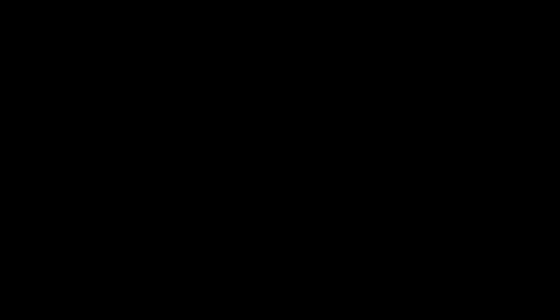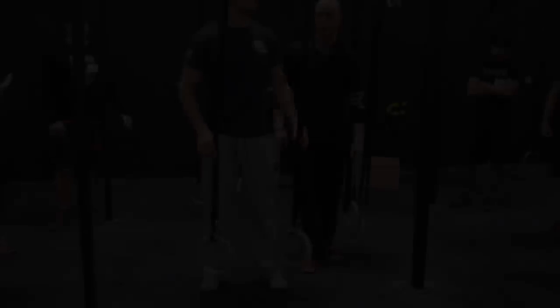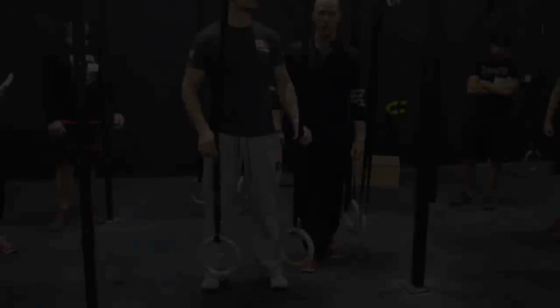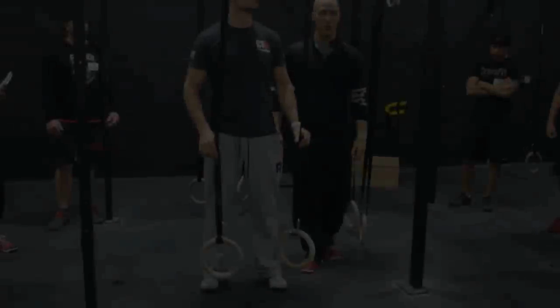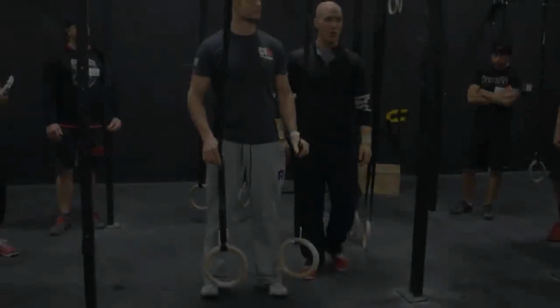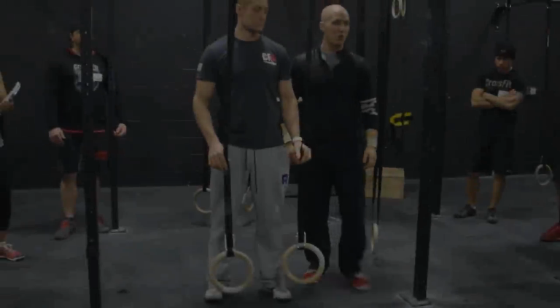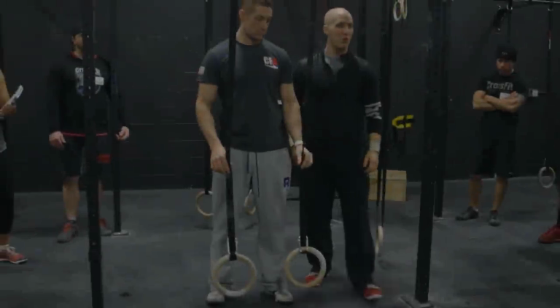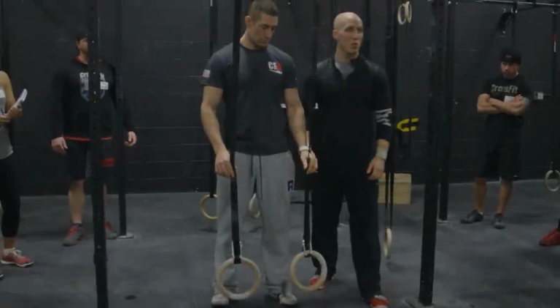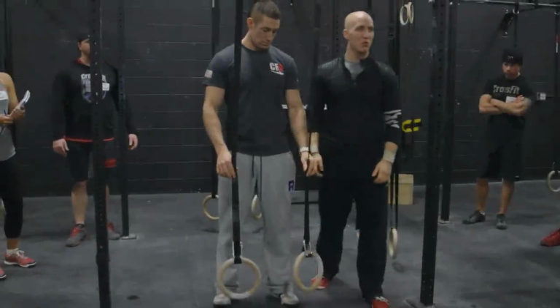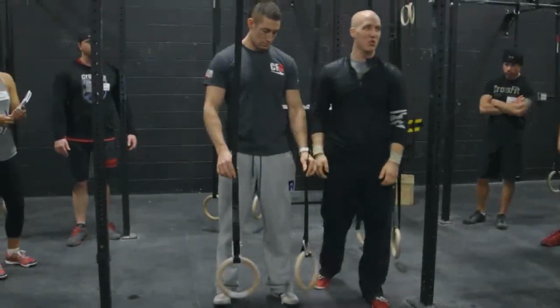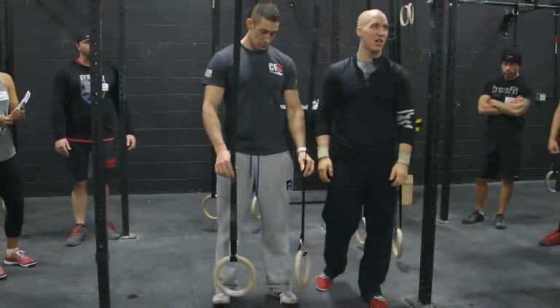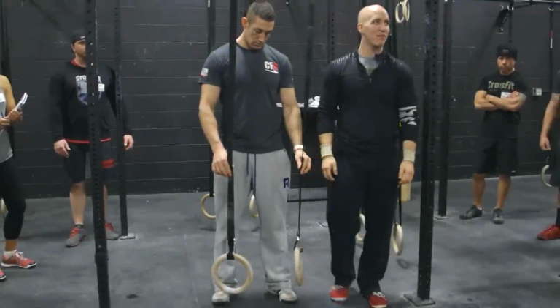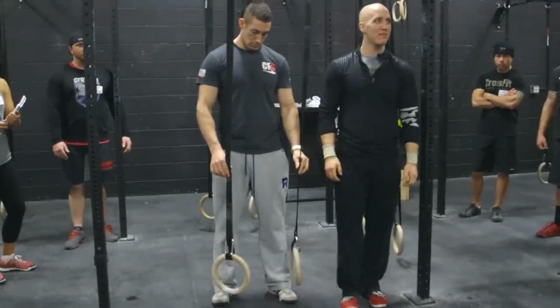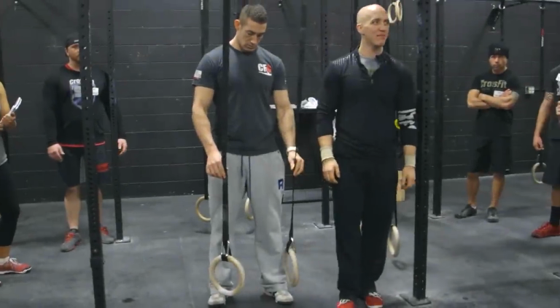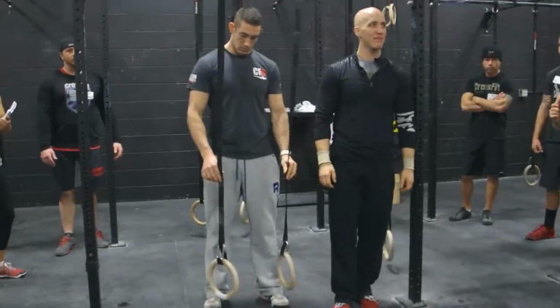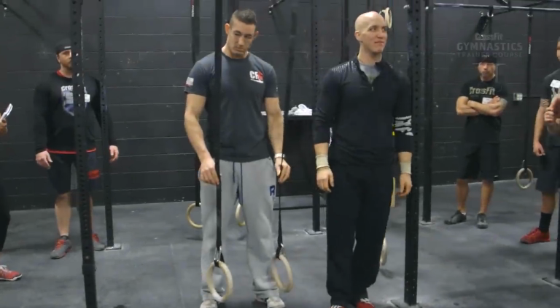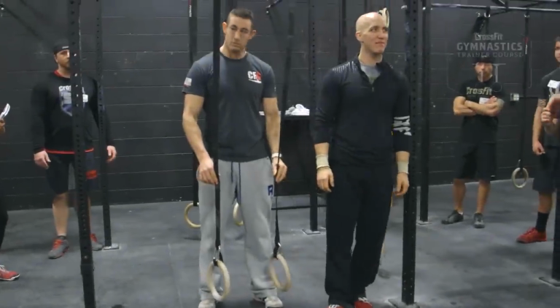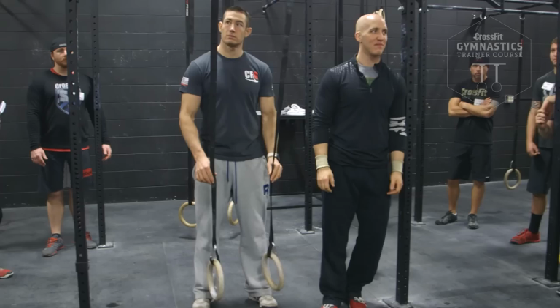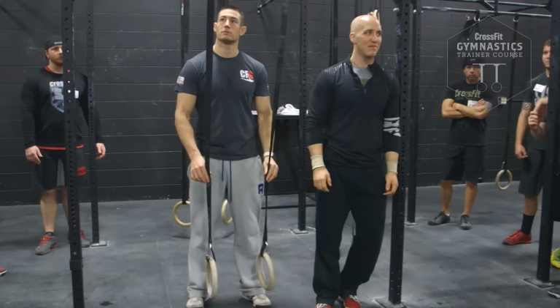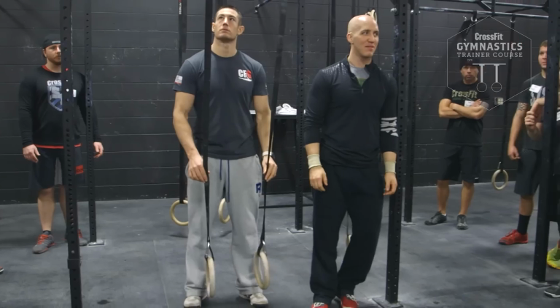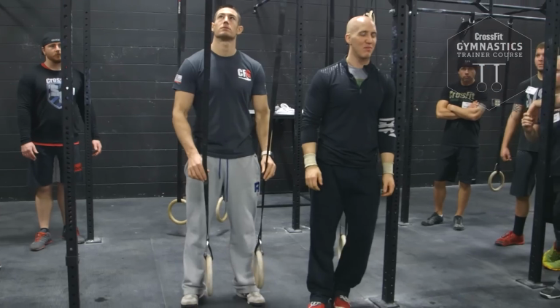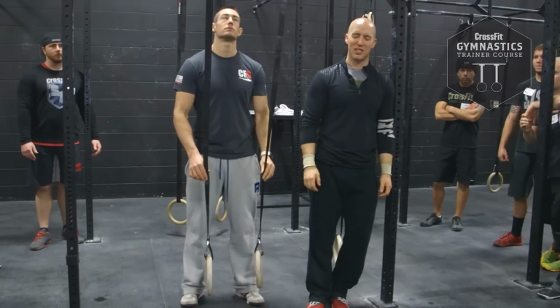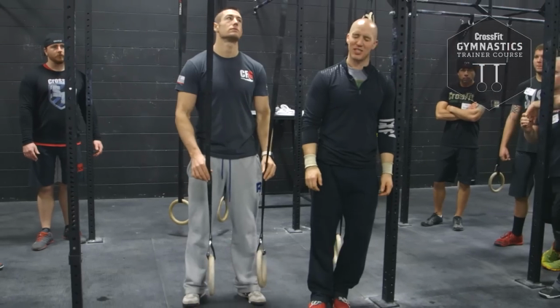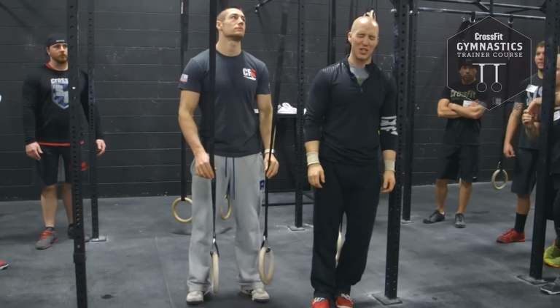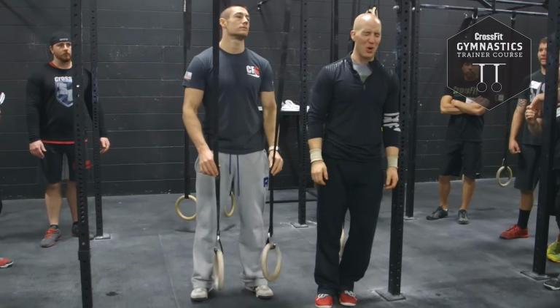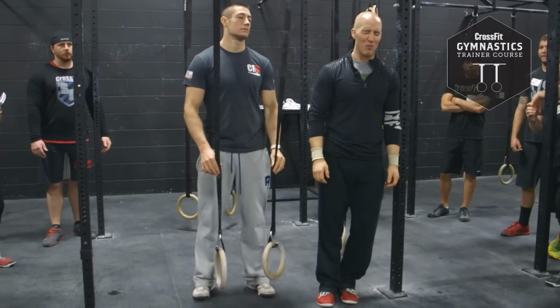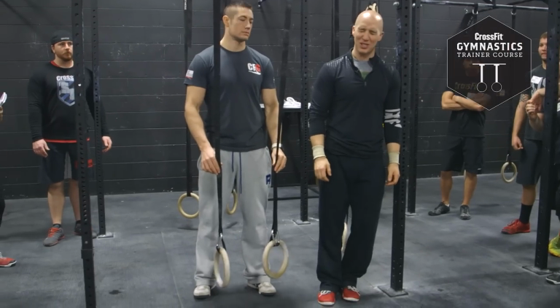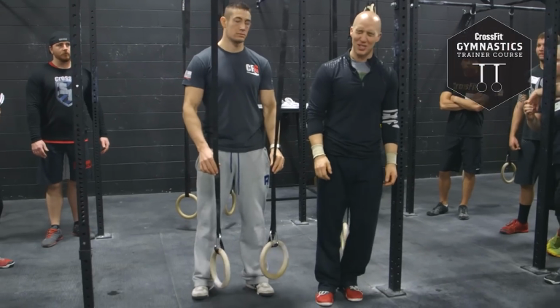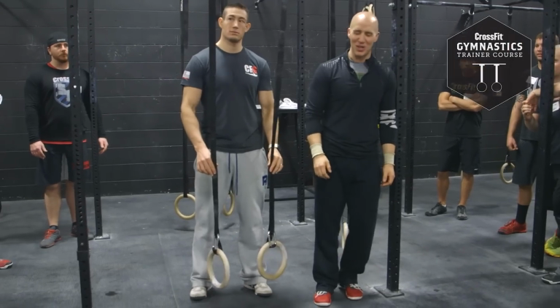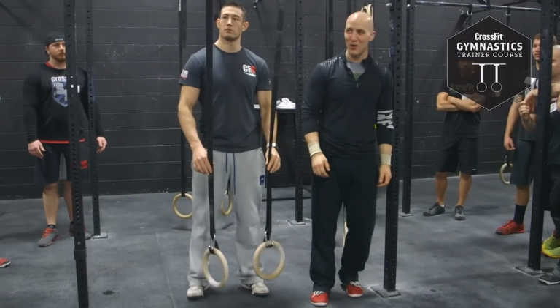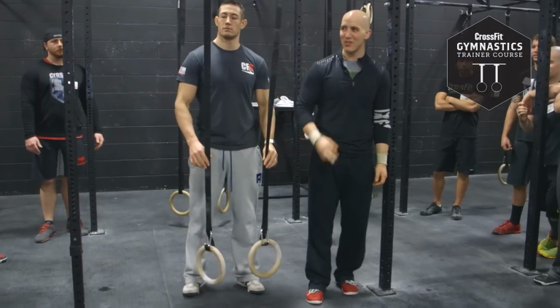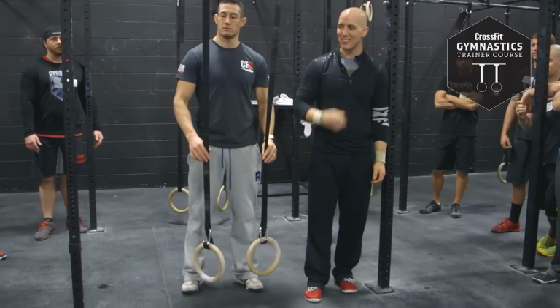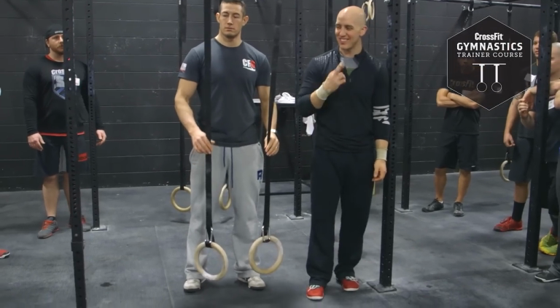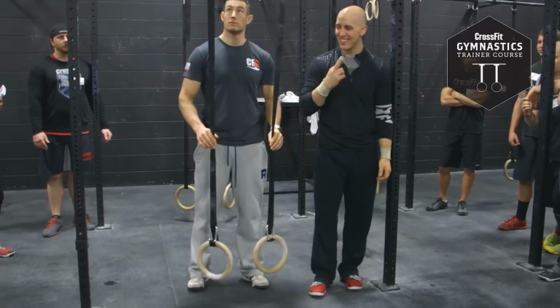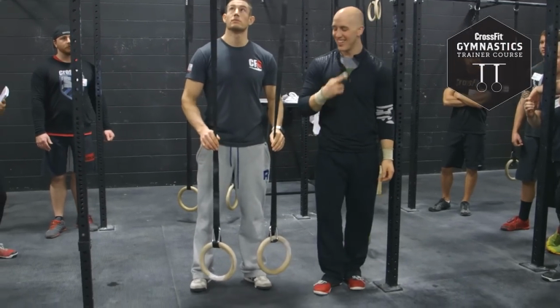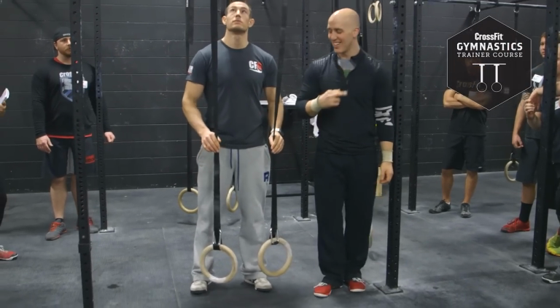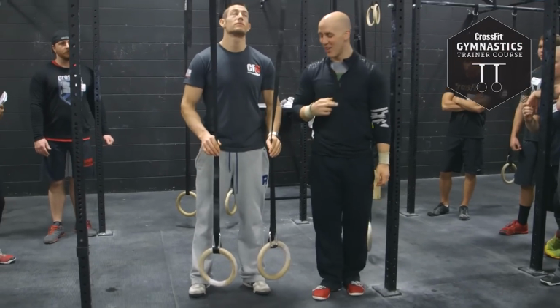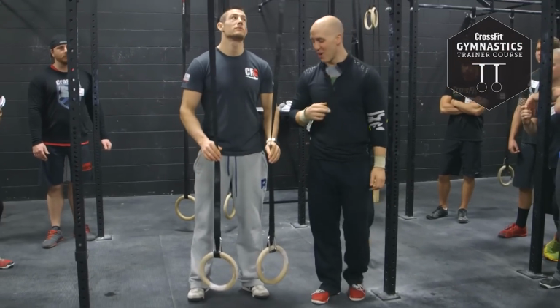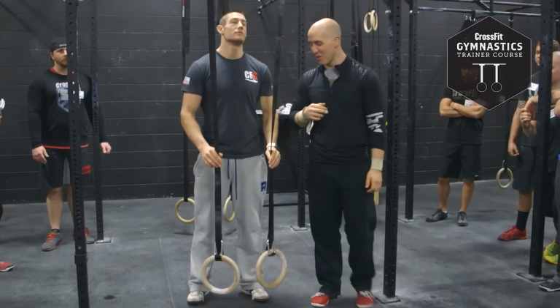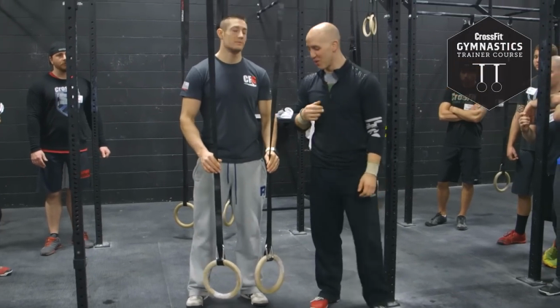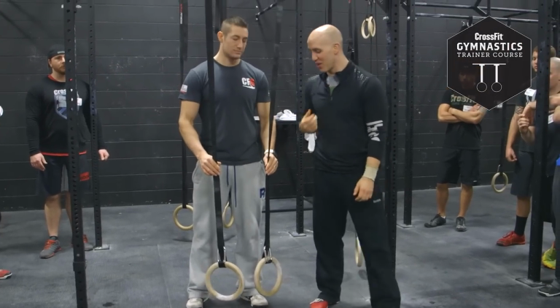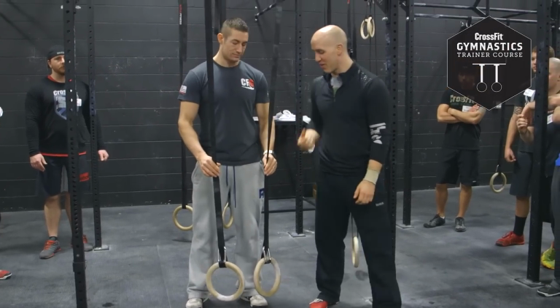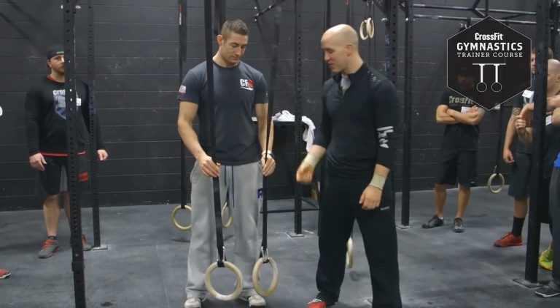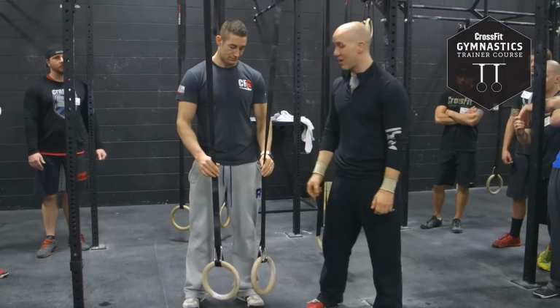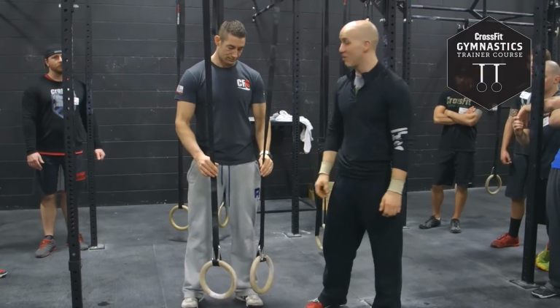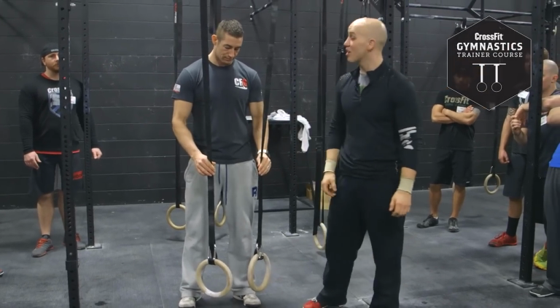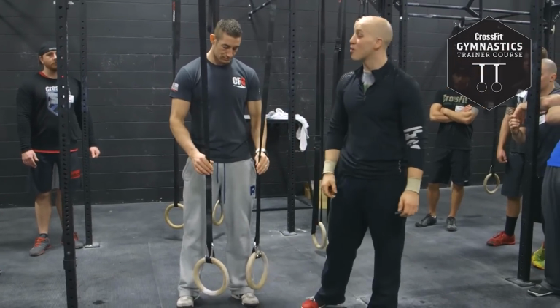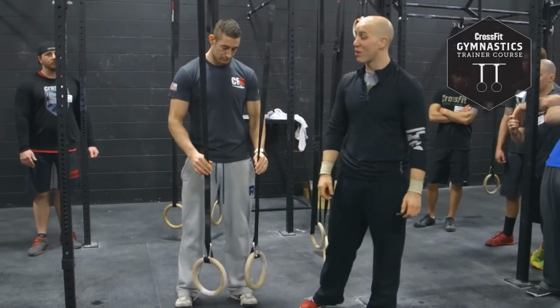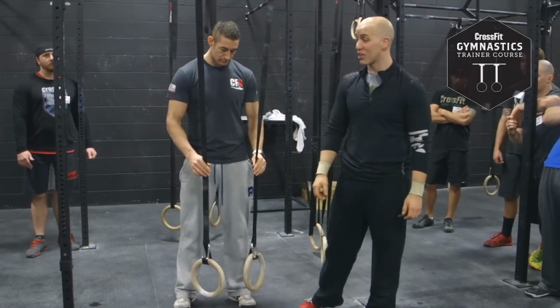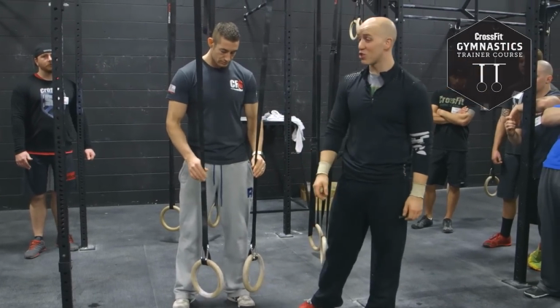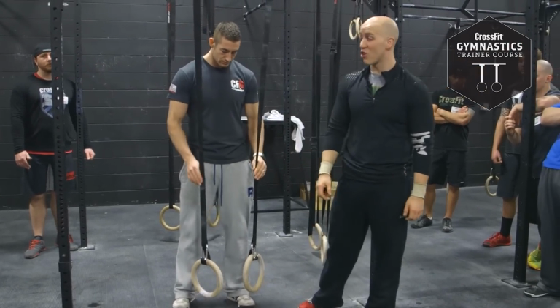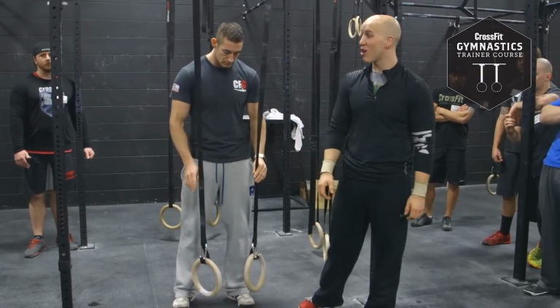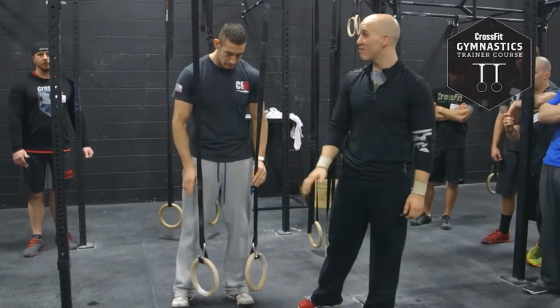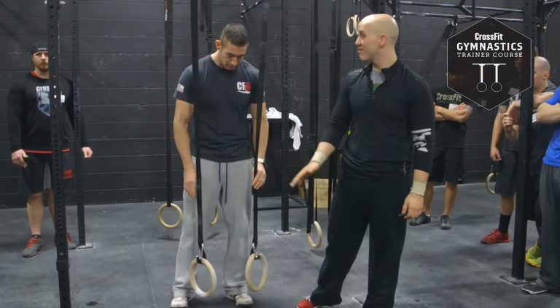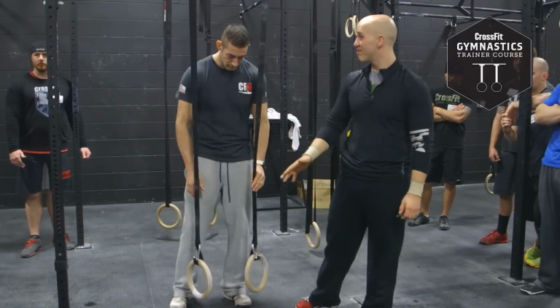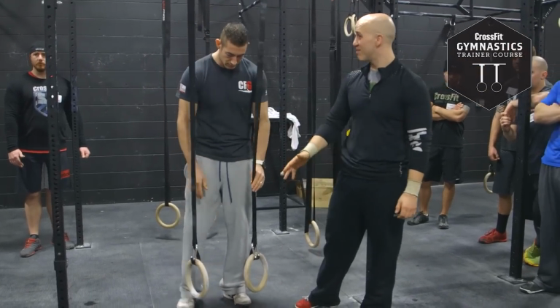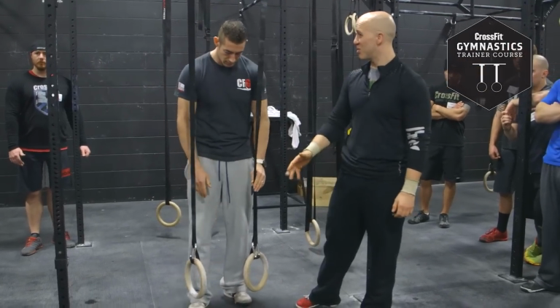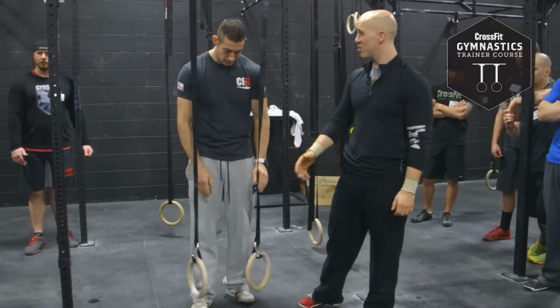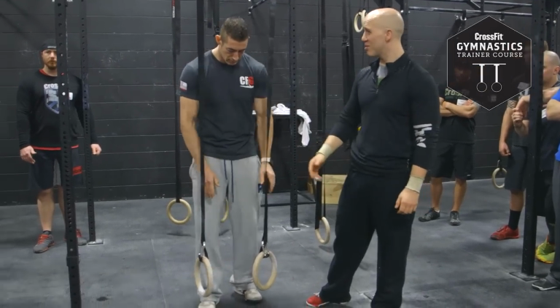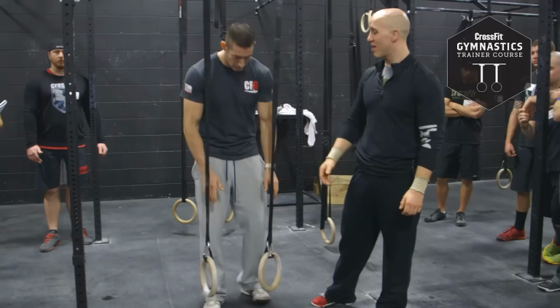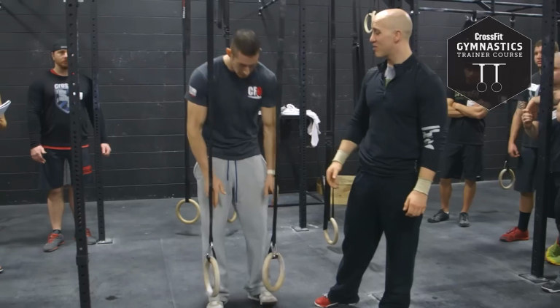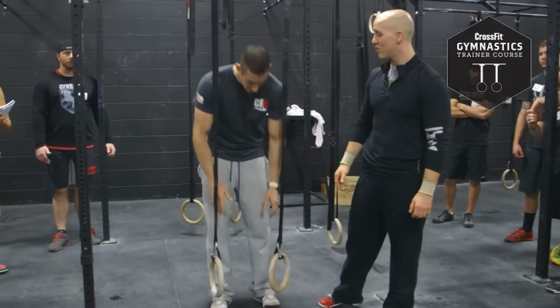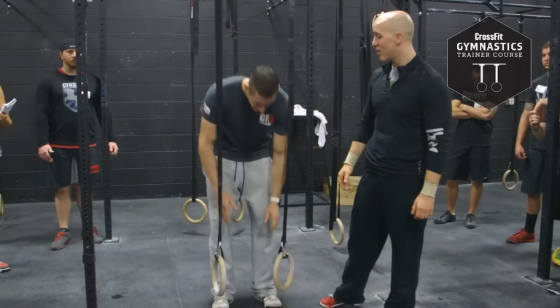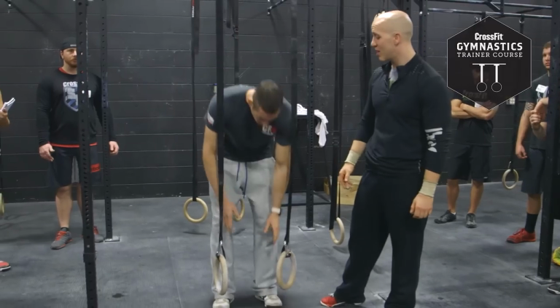Would you do arch push-ups for time? Please say no. No, I wouldn't do that for time. But you want to get strong? Do them. Have some fun.